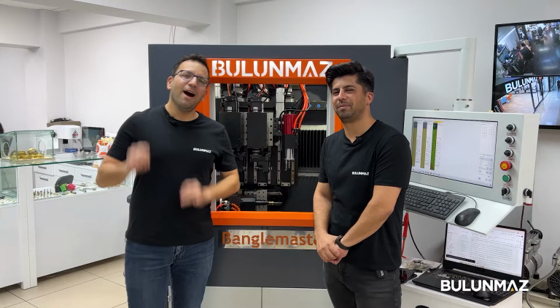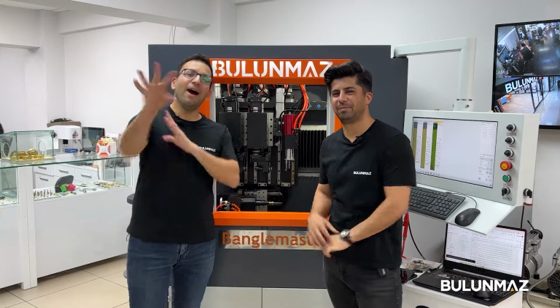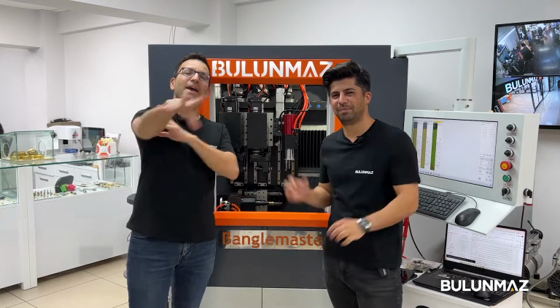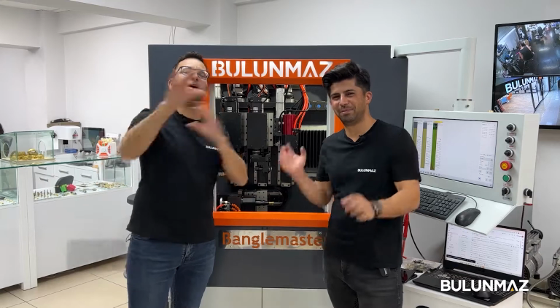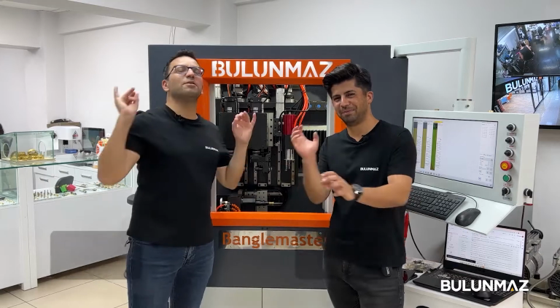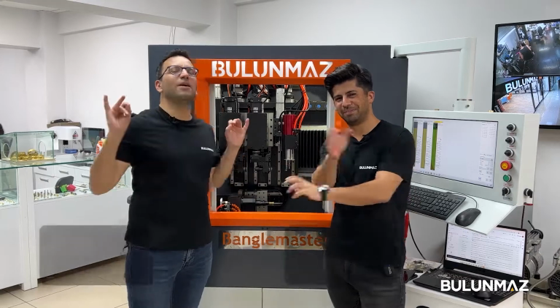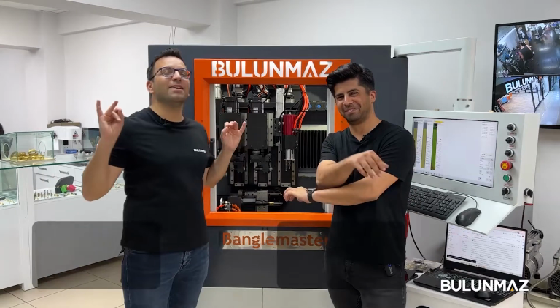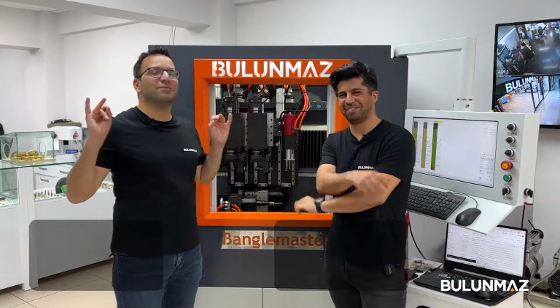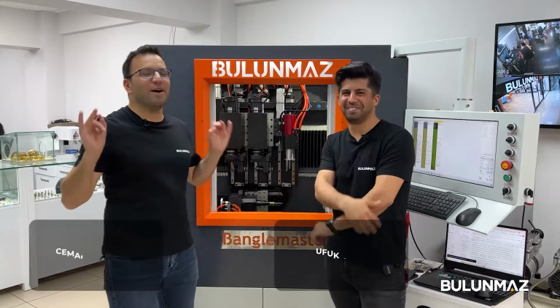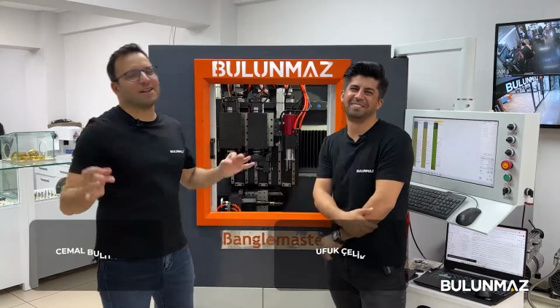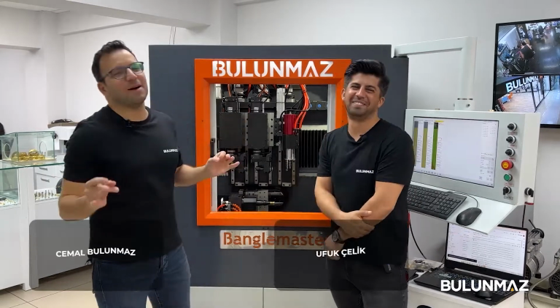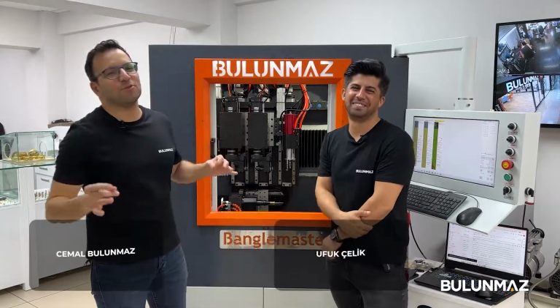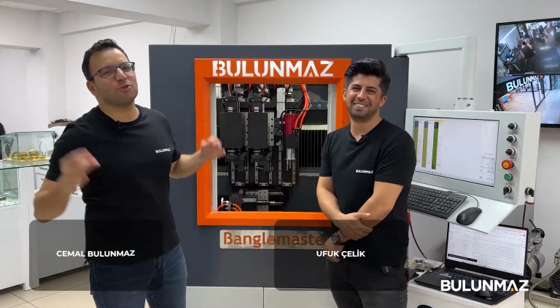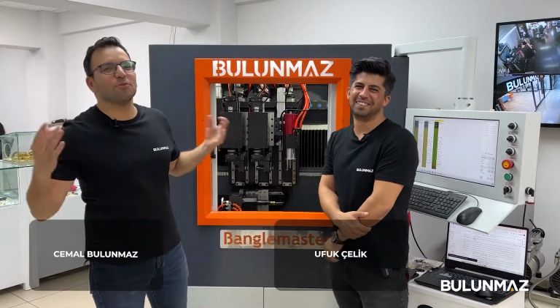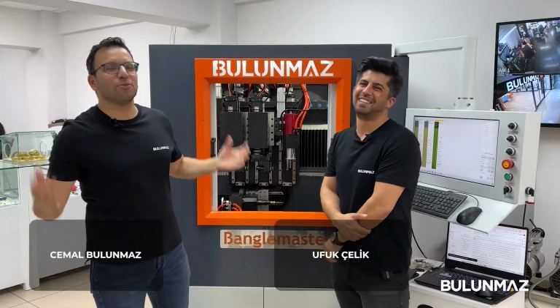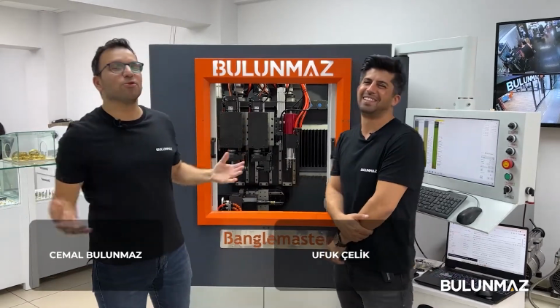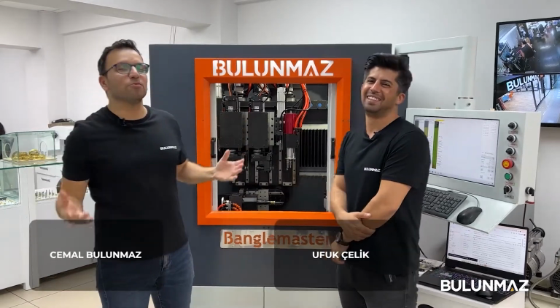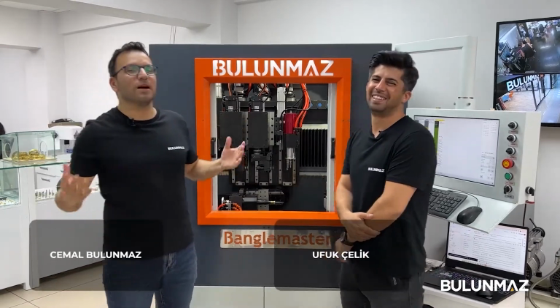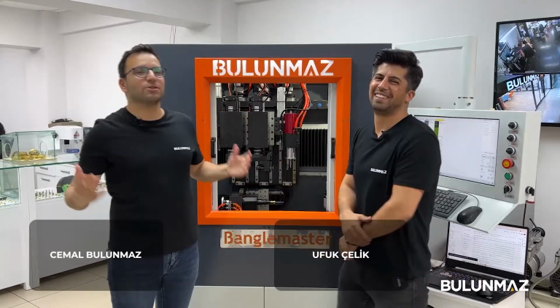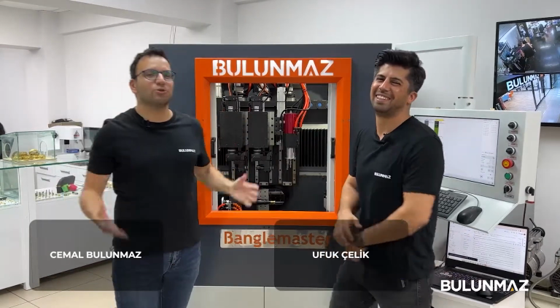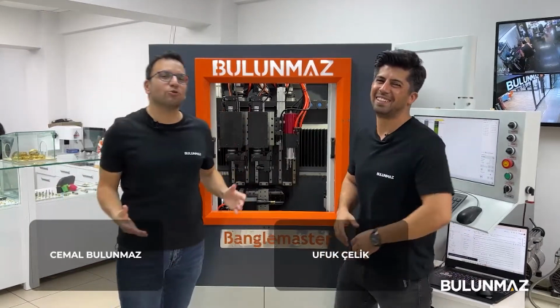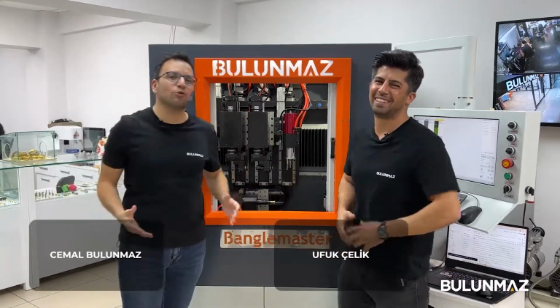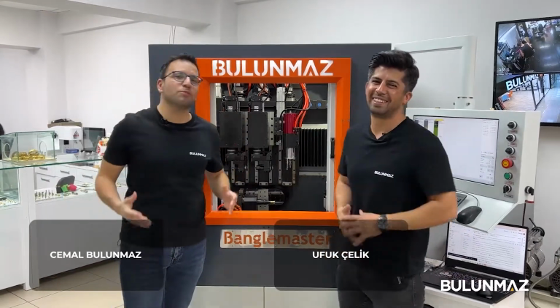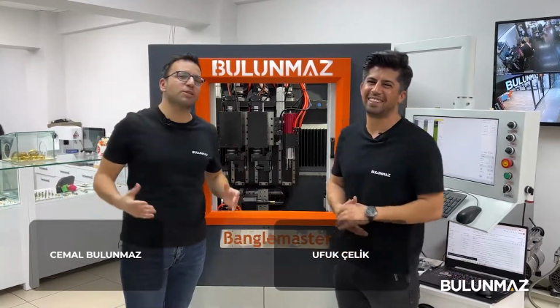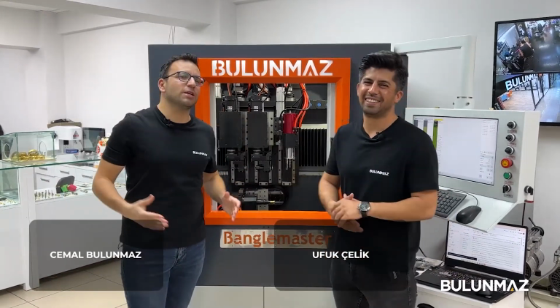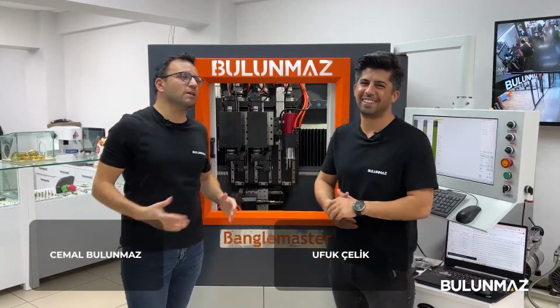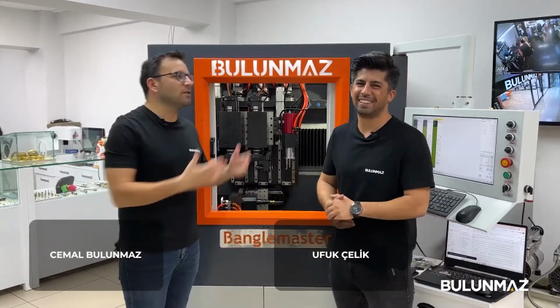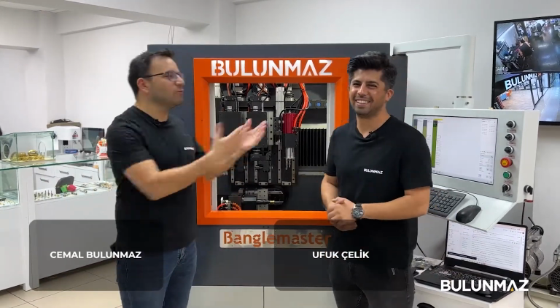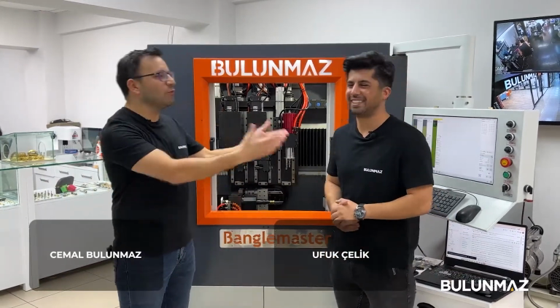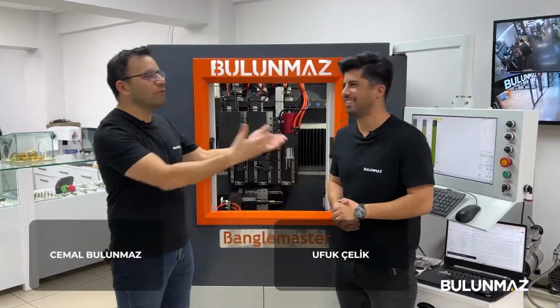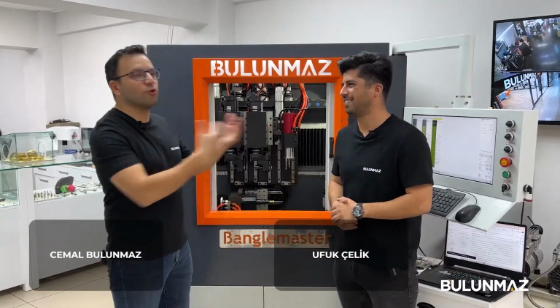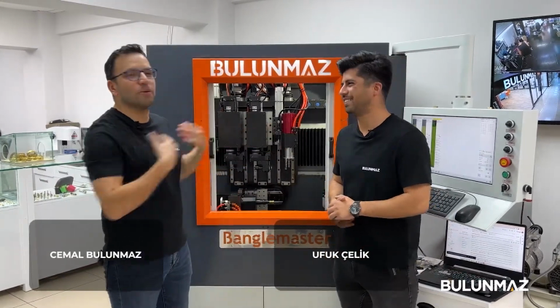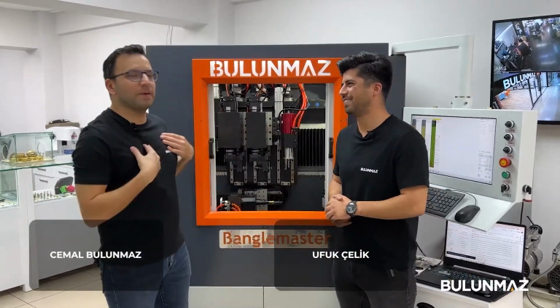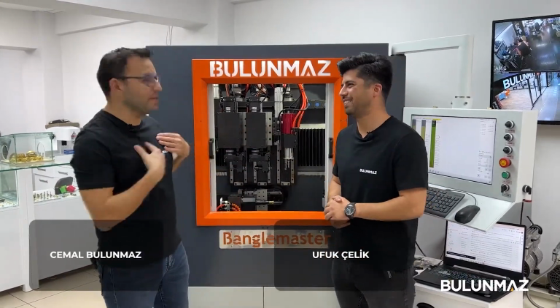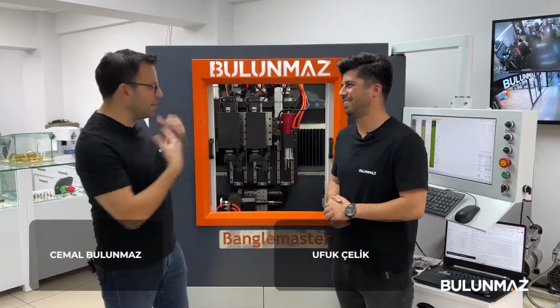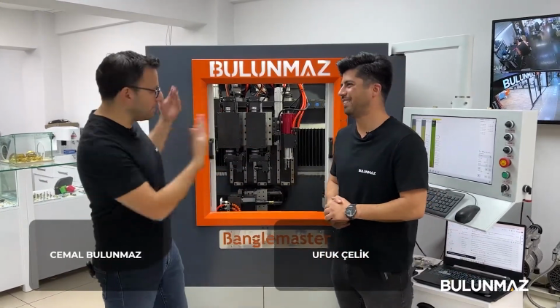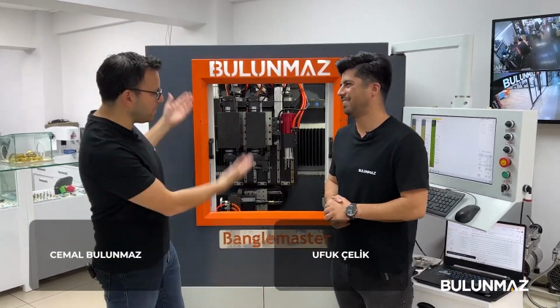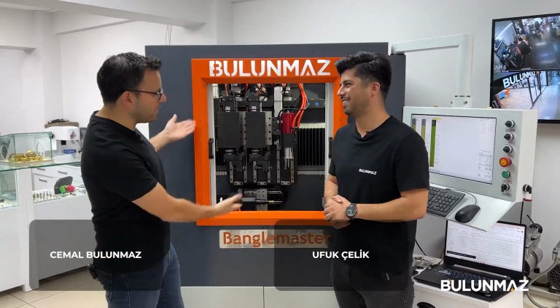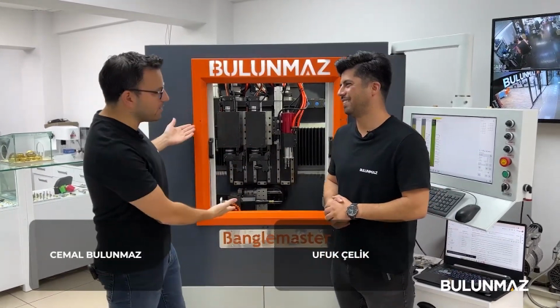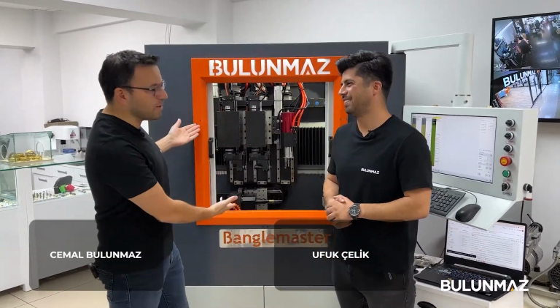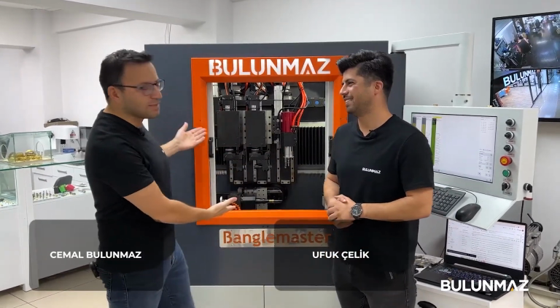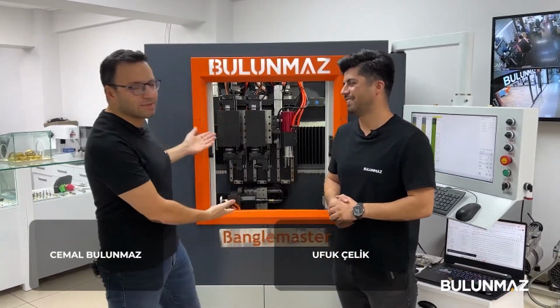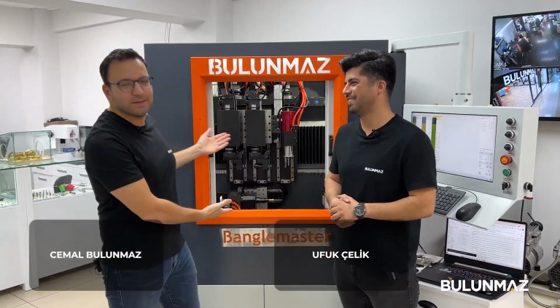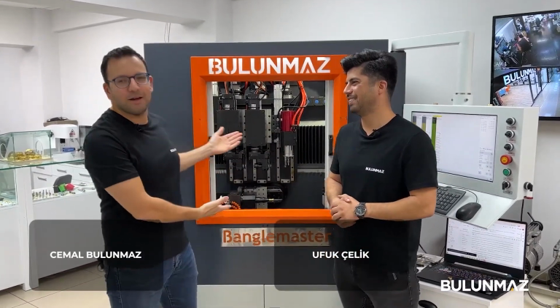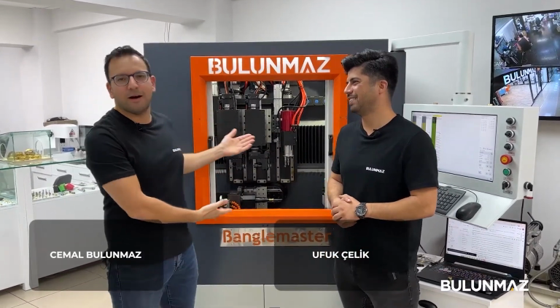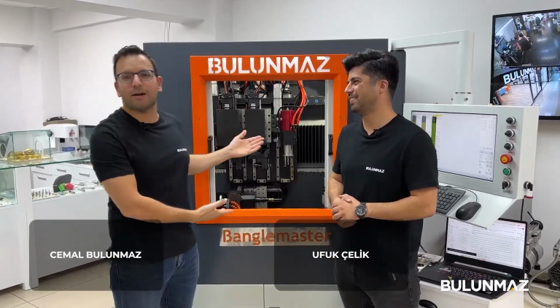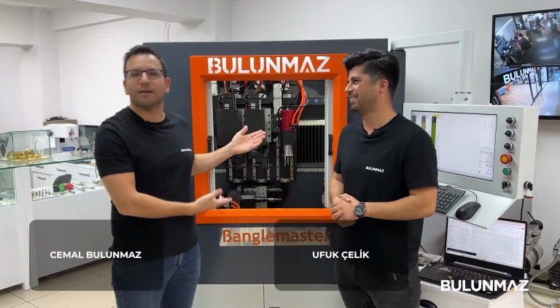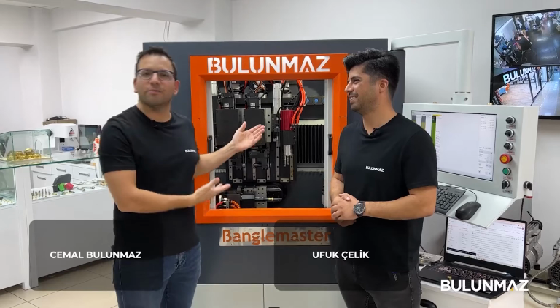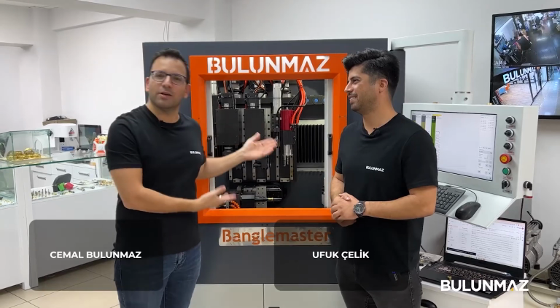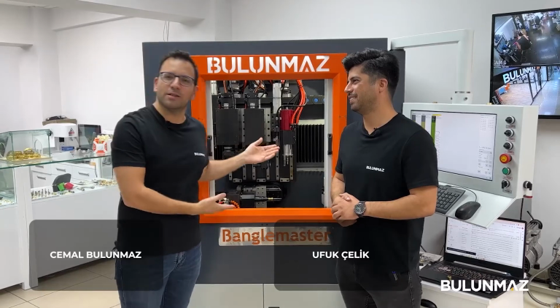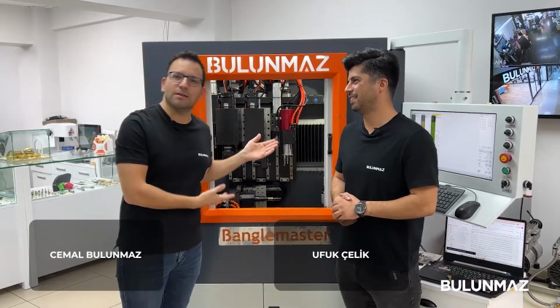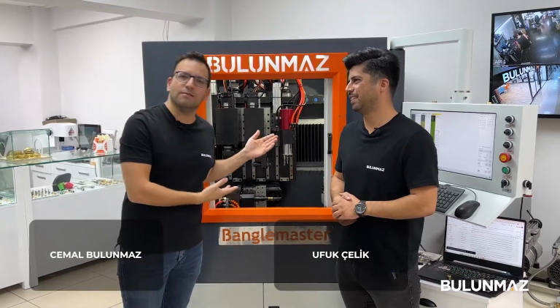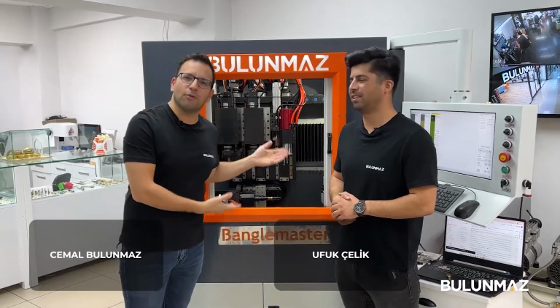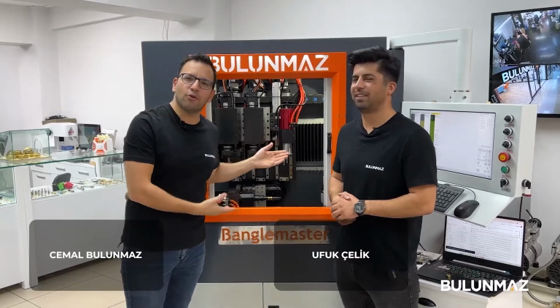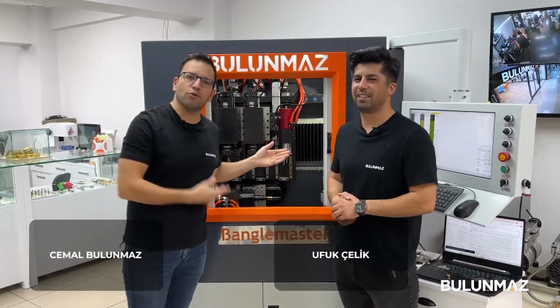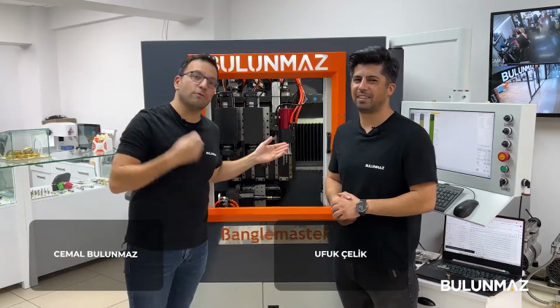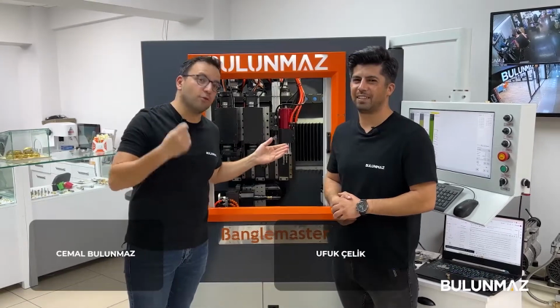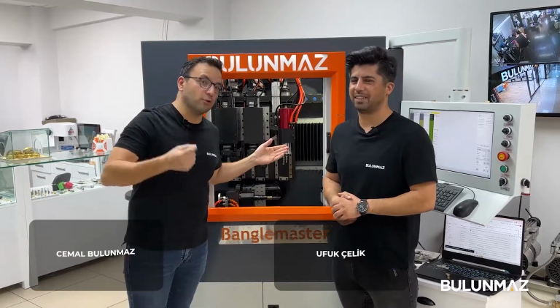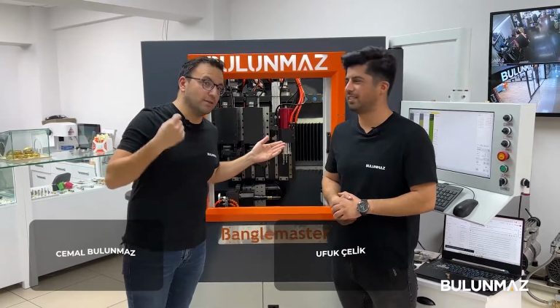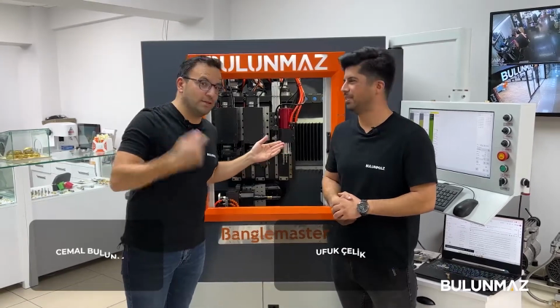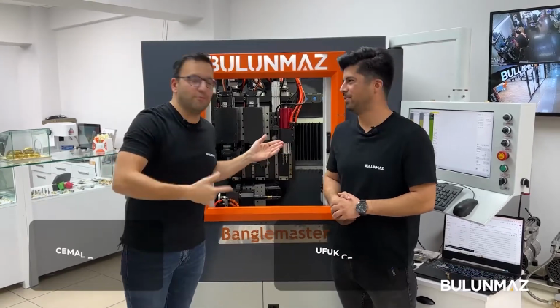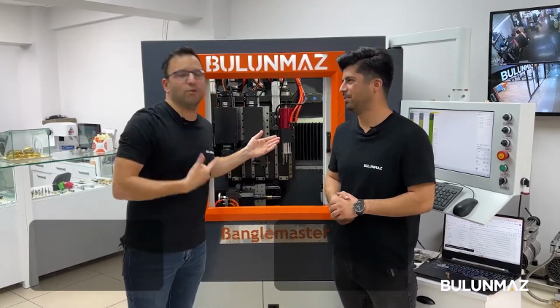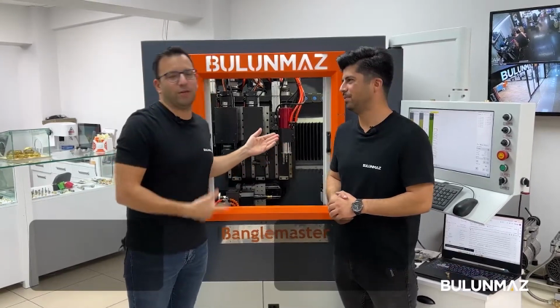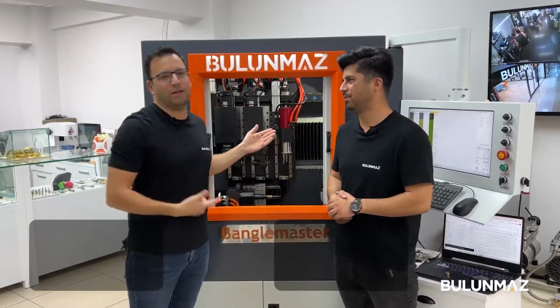Hi everyone, welcome to Bulunmaz YouTube channel. Ufuk, me and Bengalmaster are ready for you for the new model.